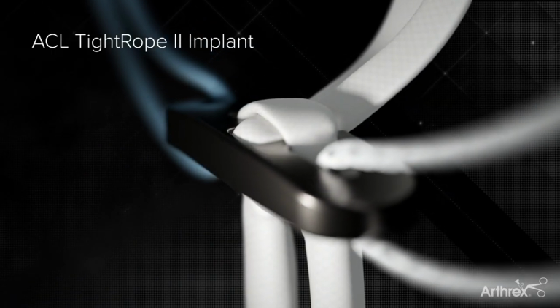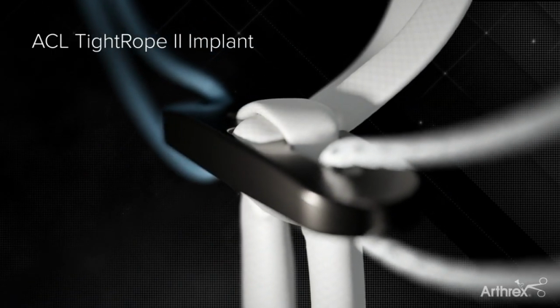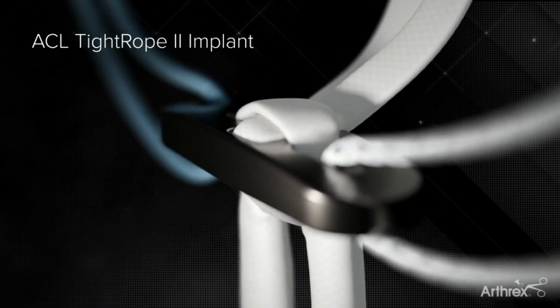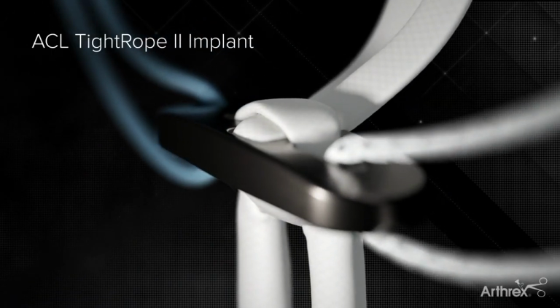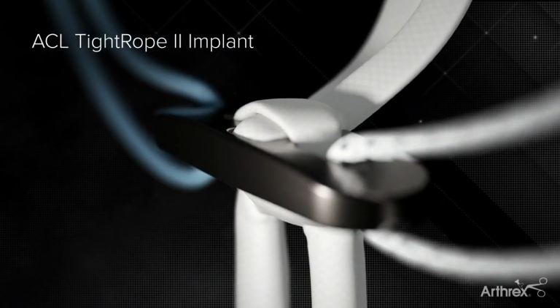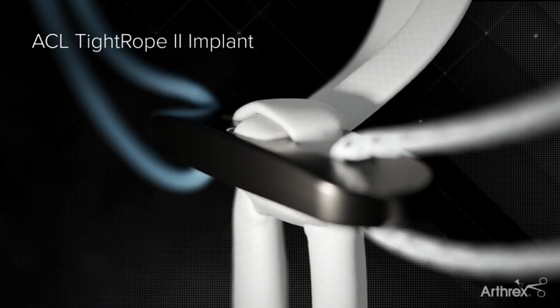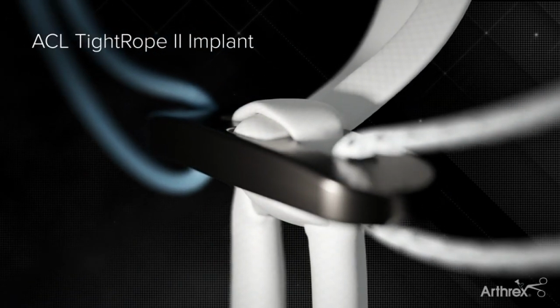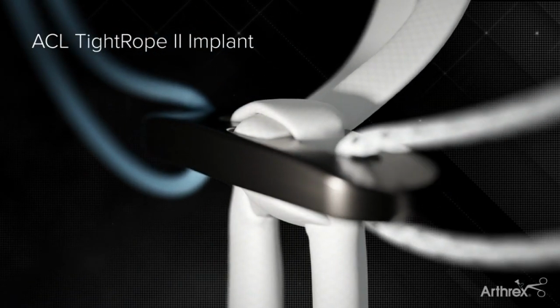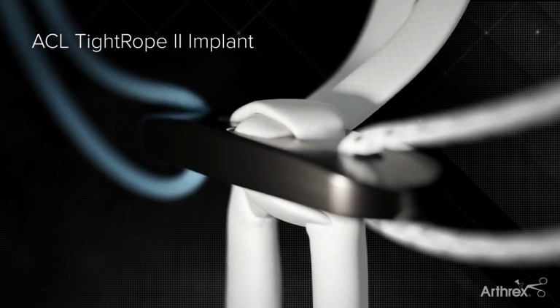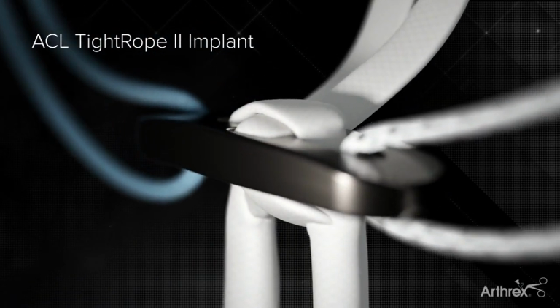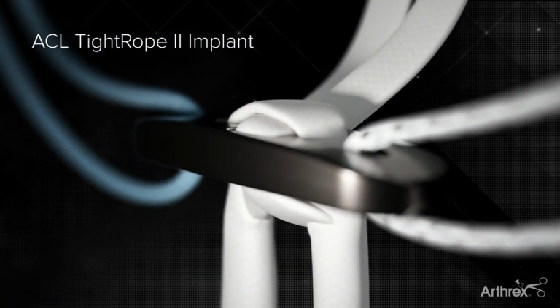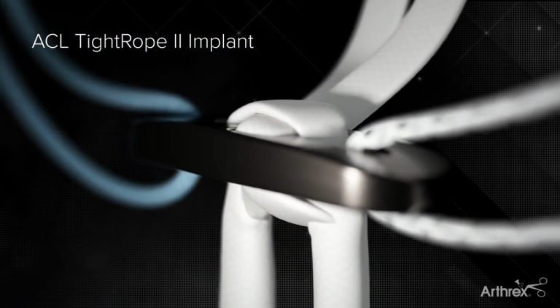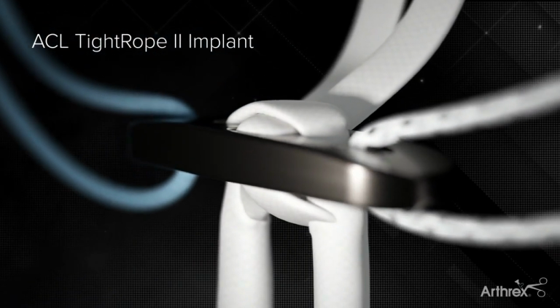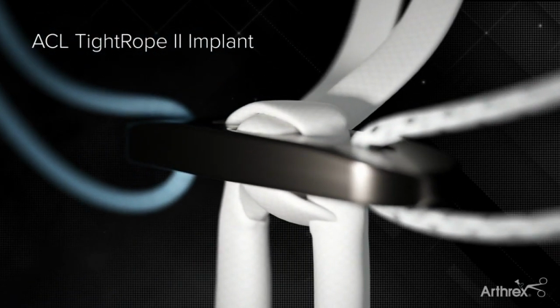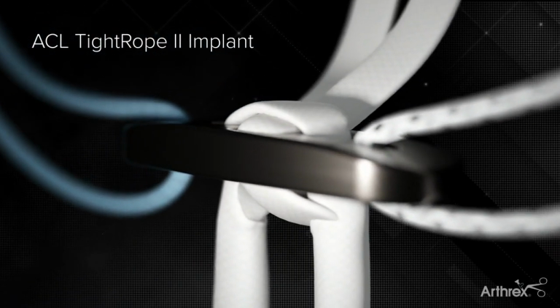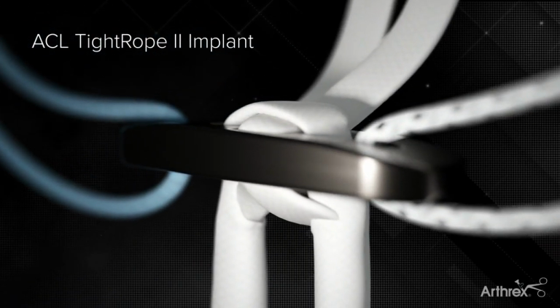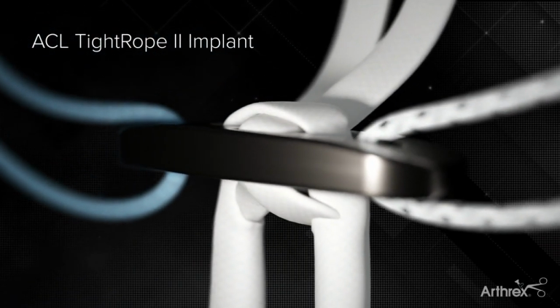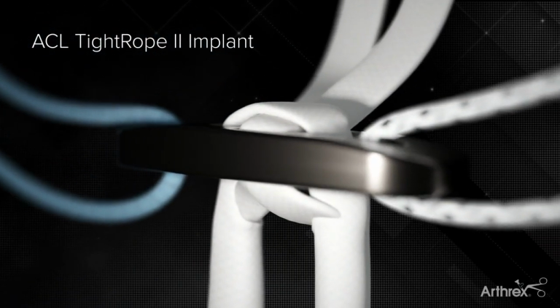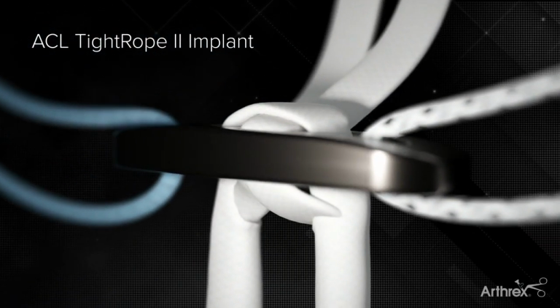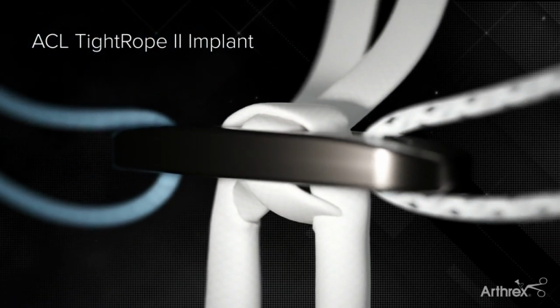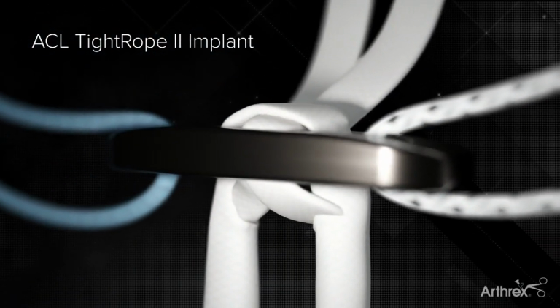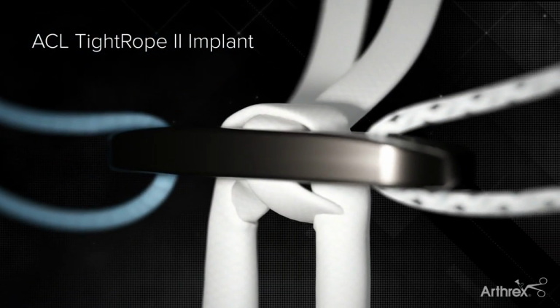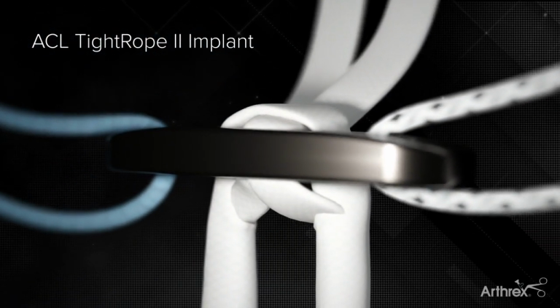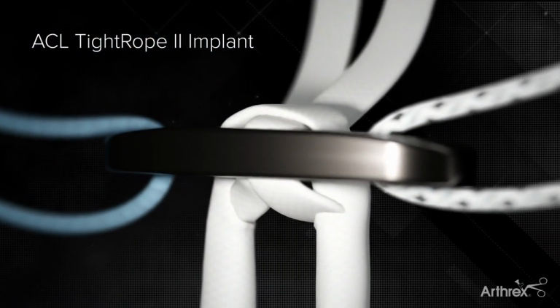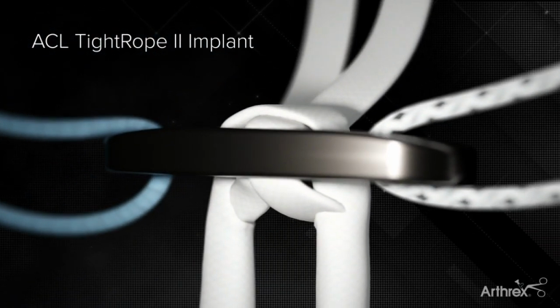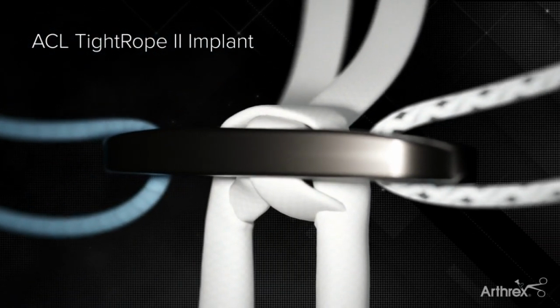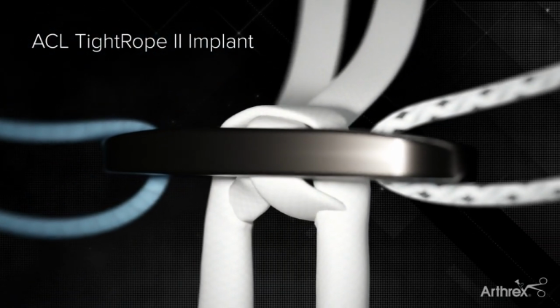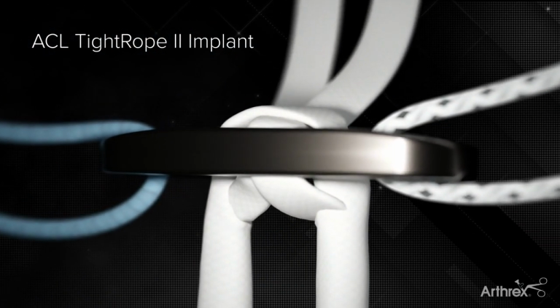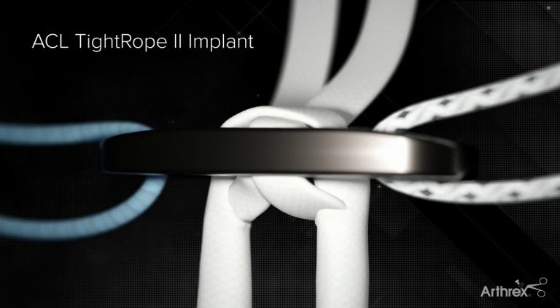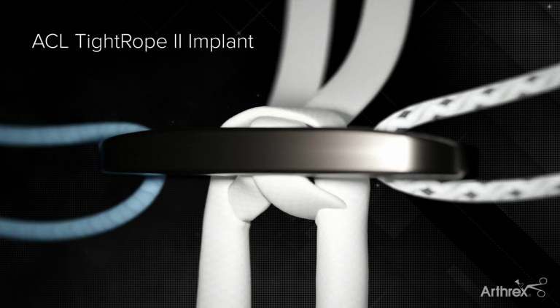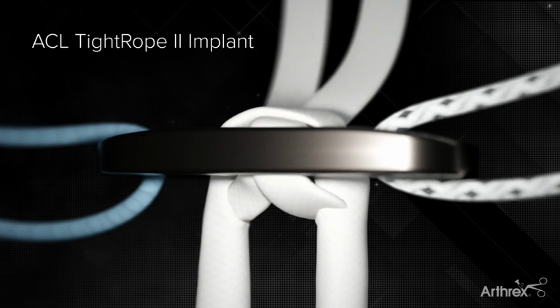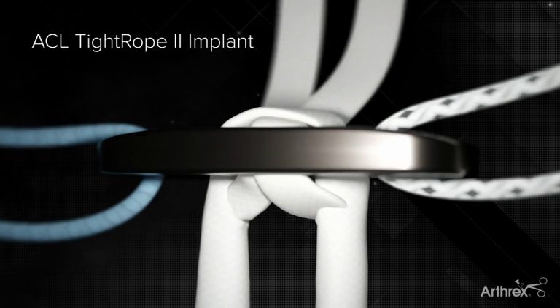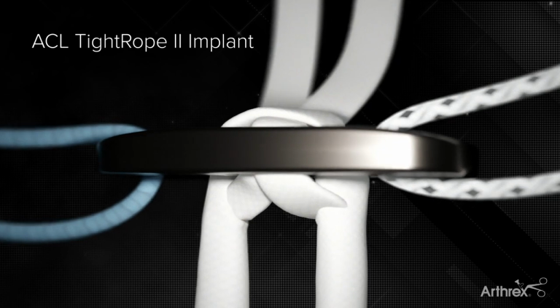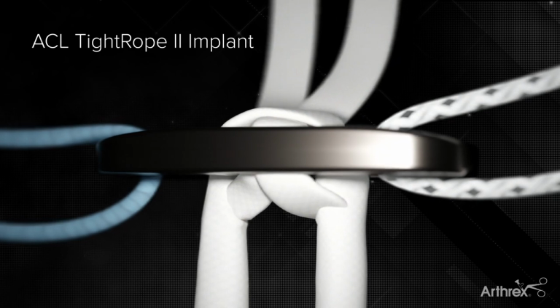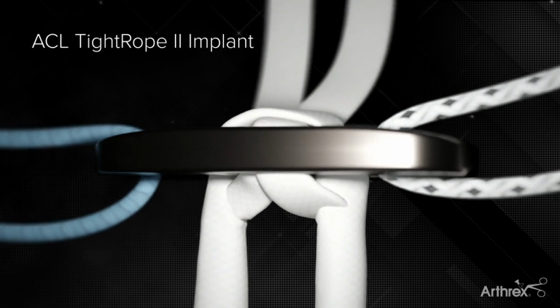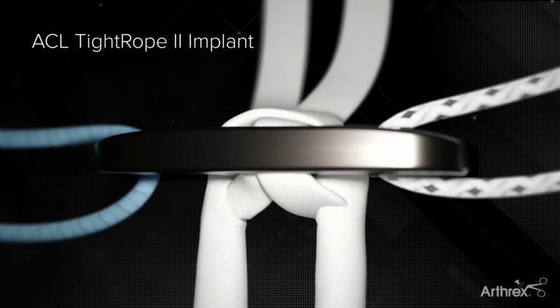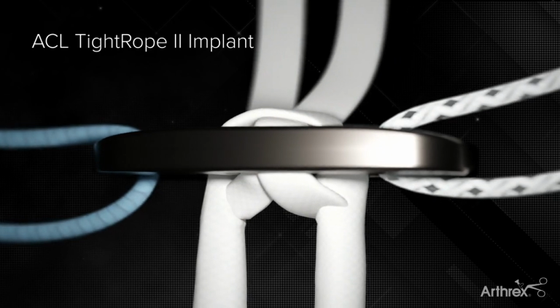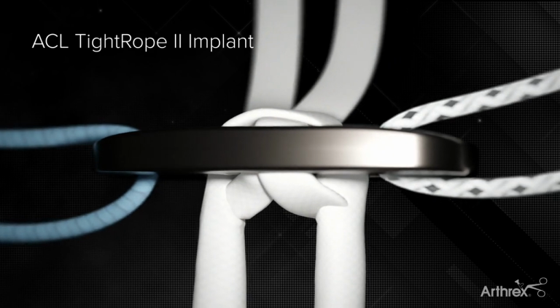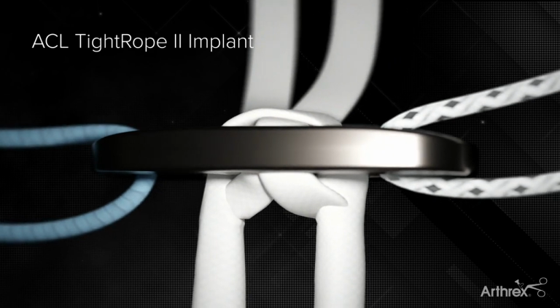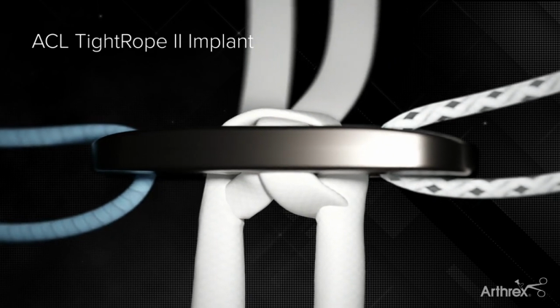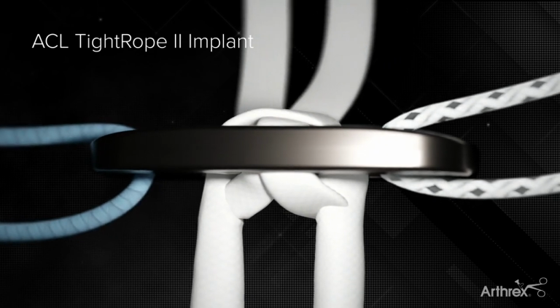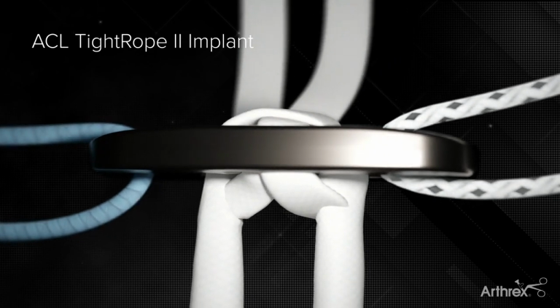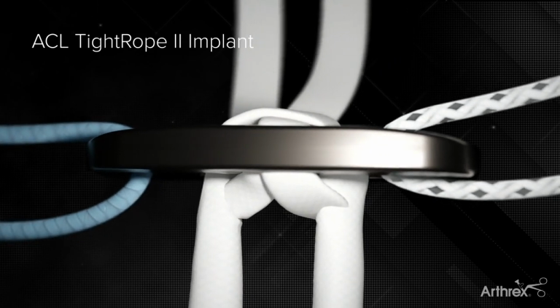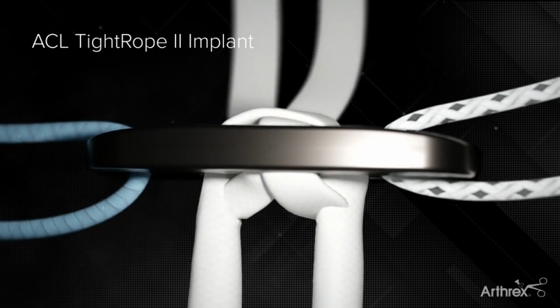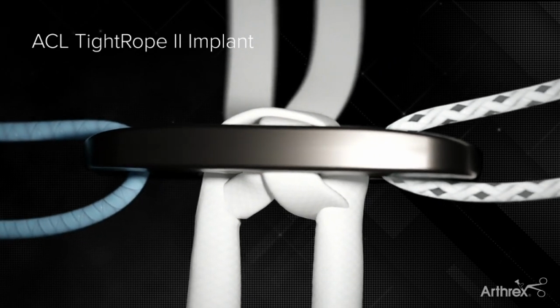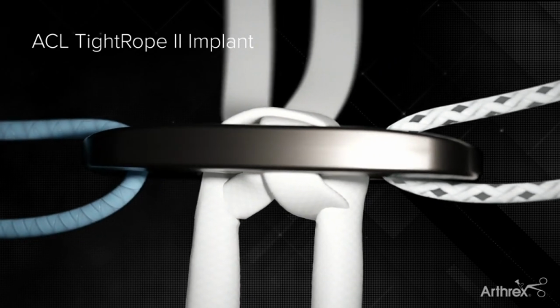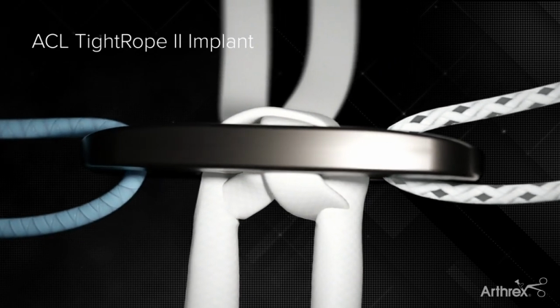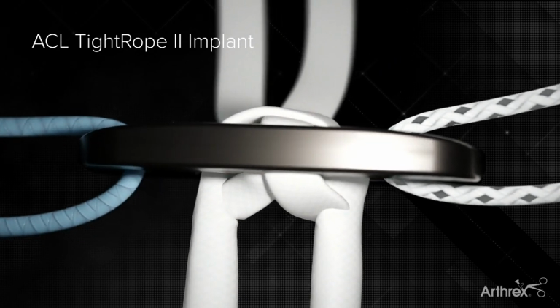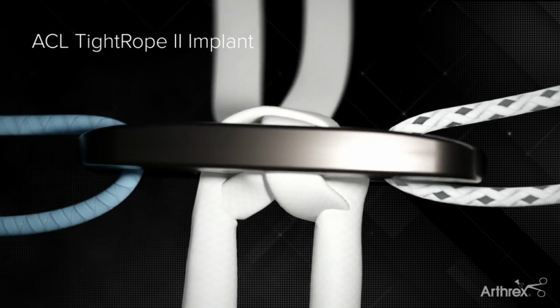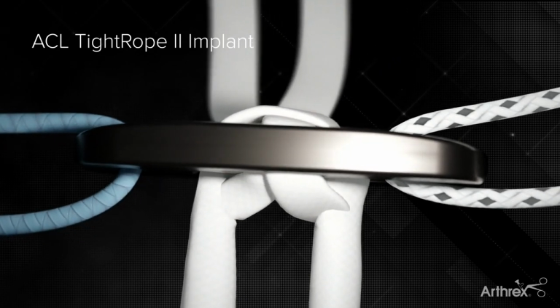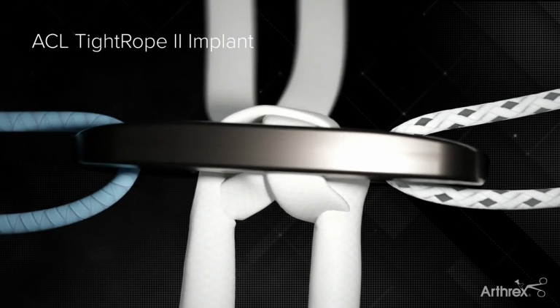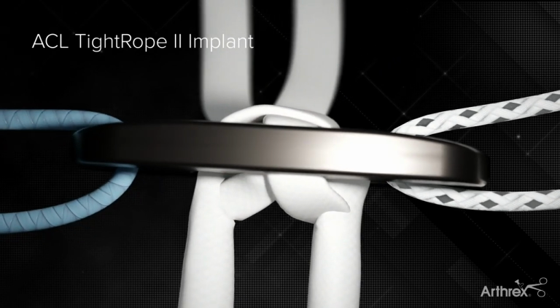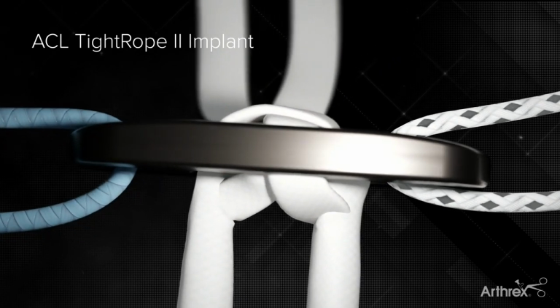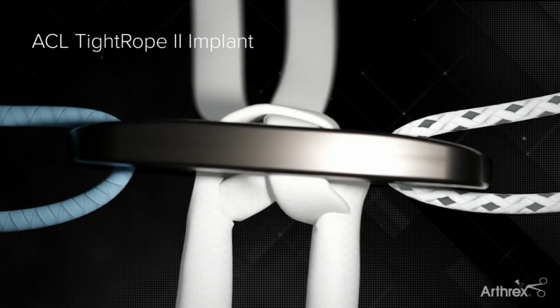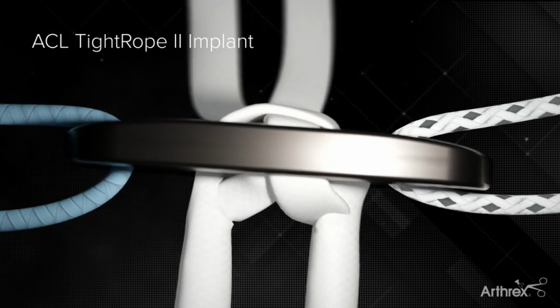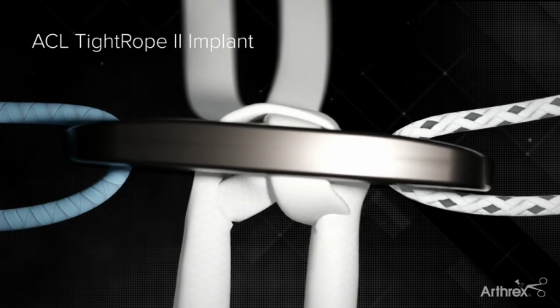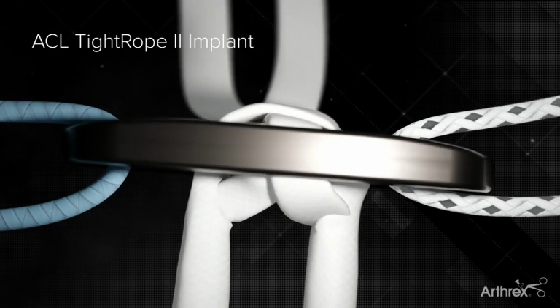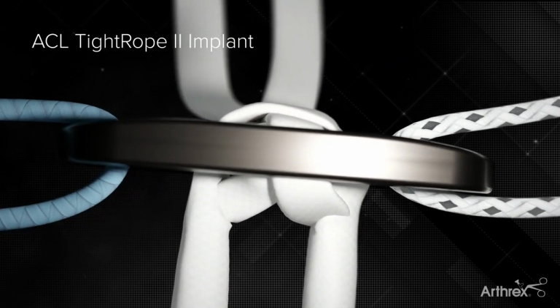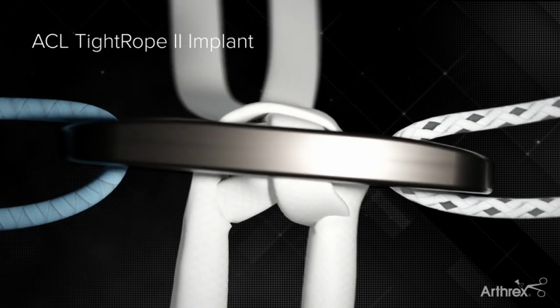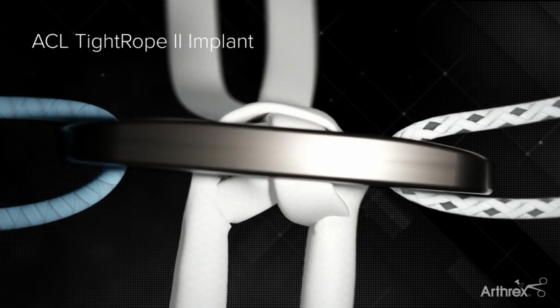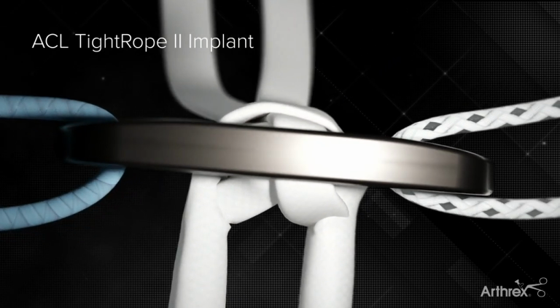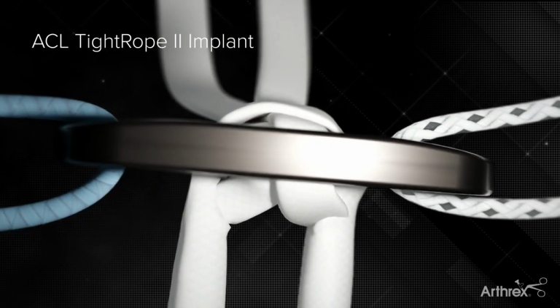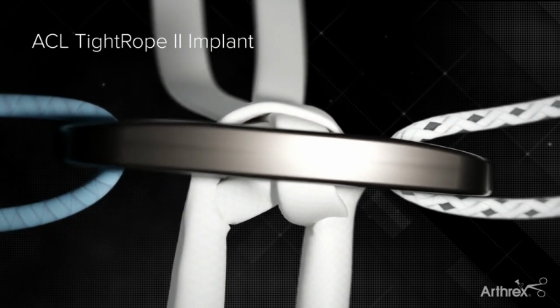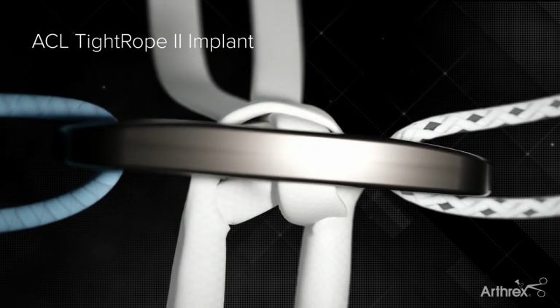Newly redesigned, the ACL Tightrope II implant represents the next evolution in suspensory graft fixation.